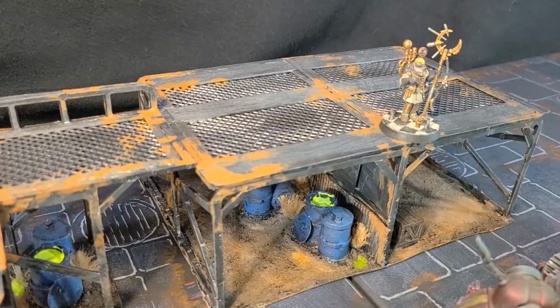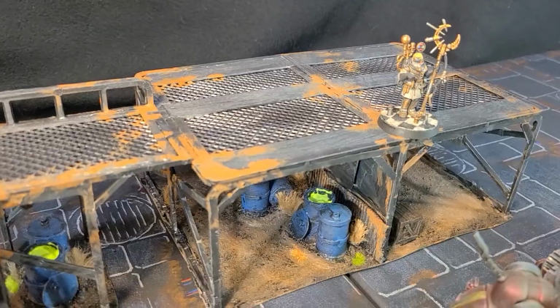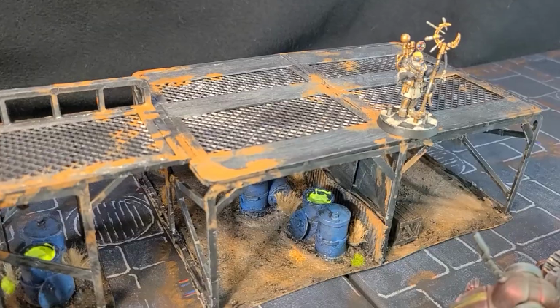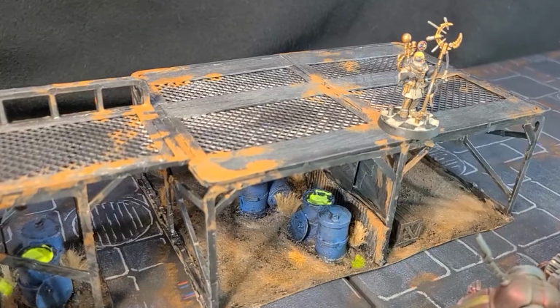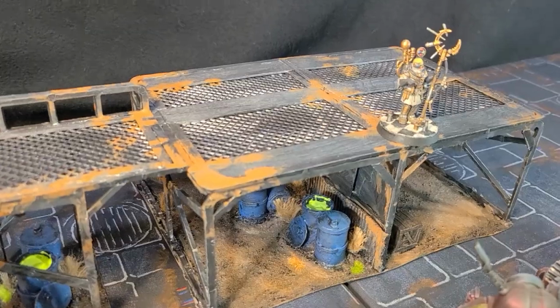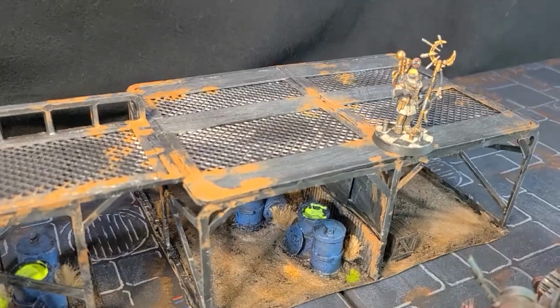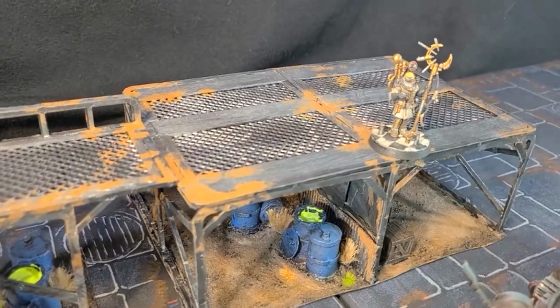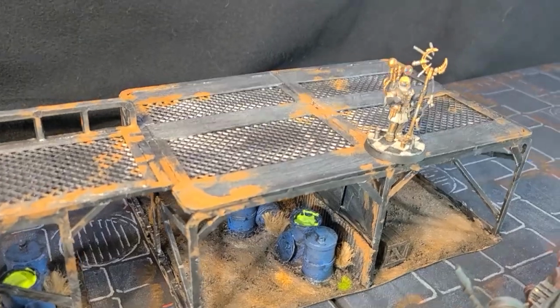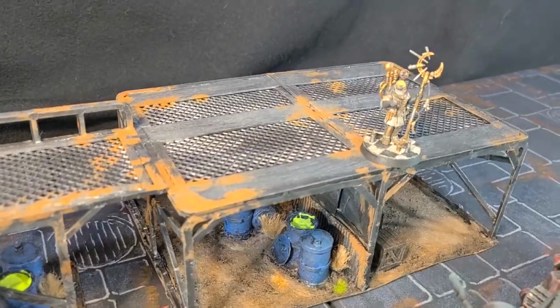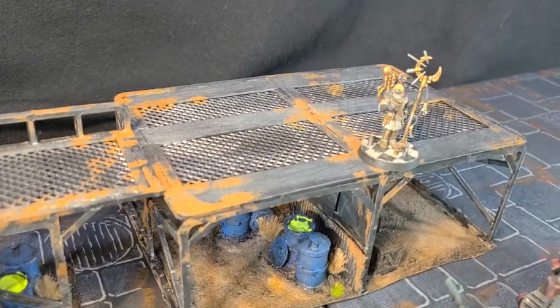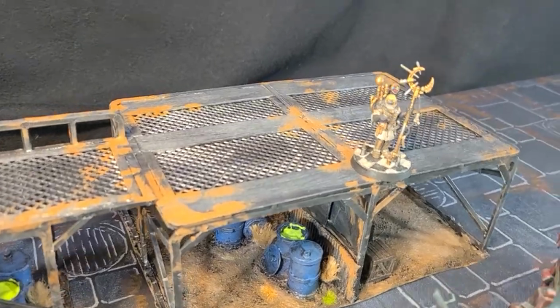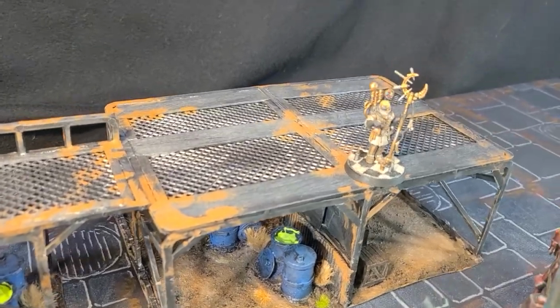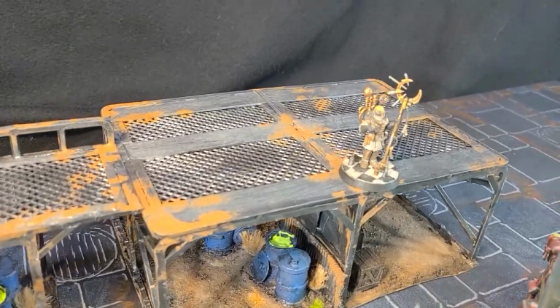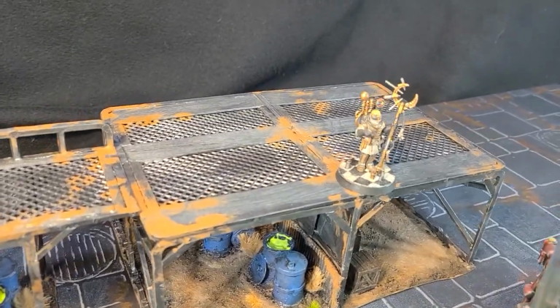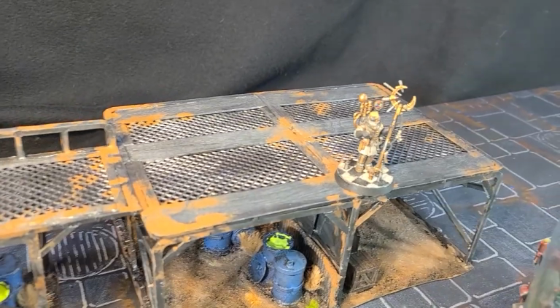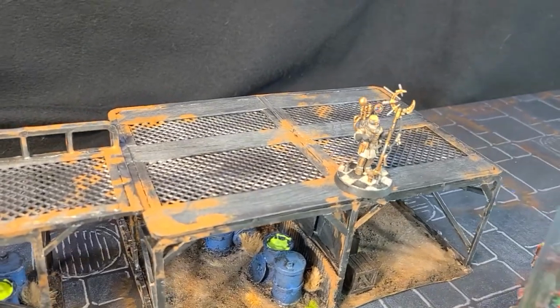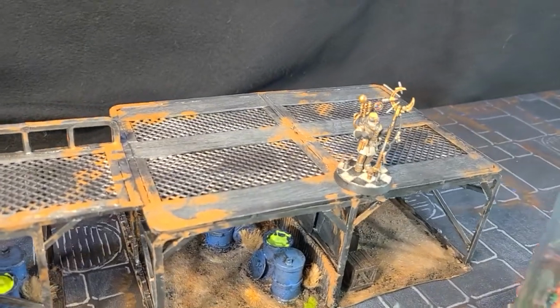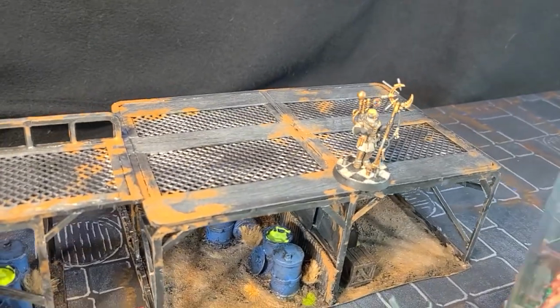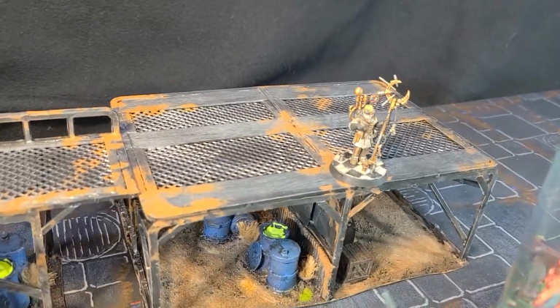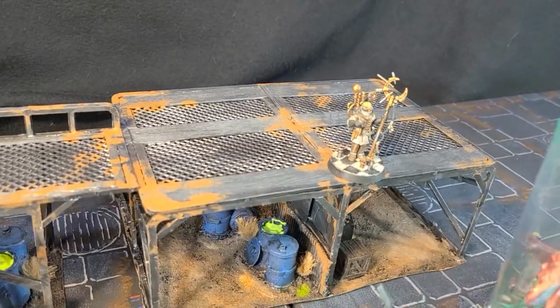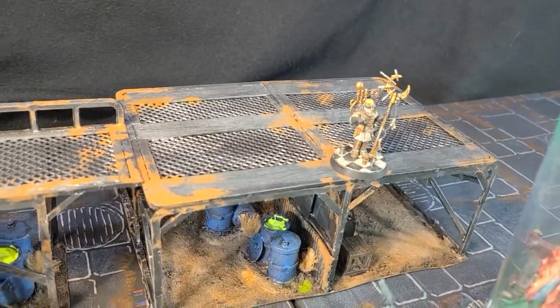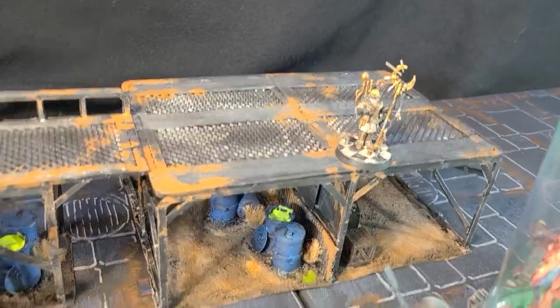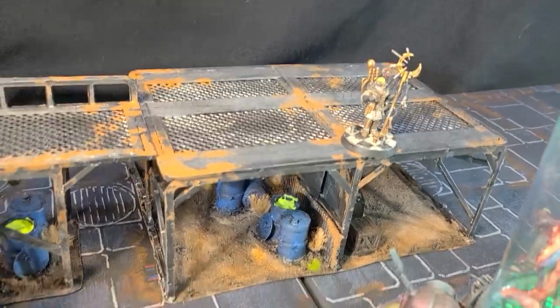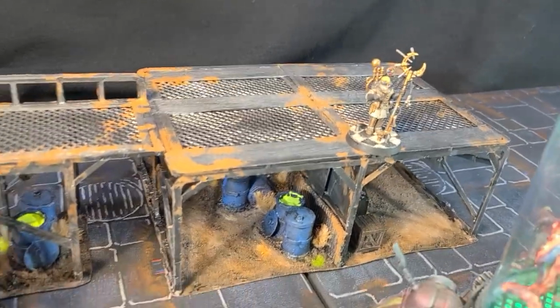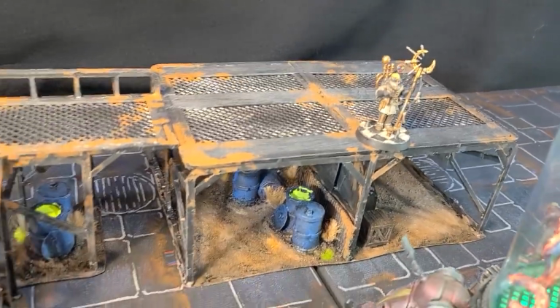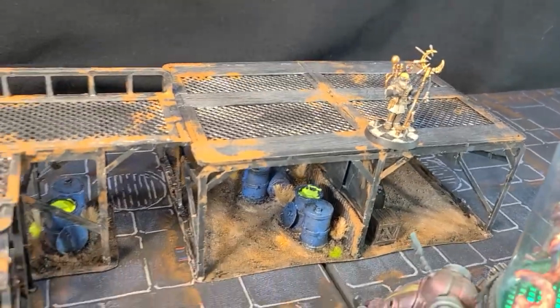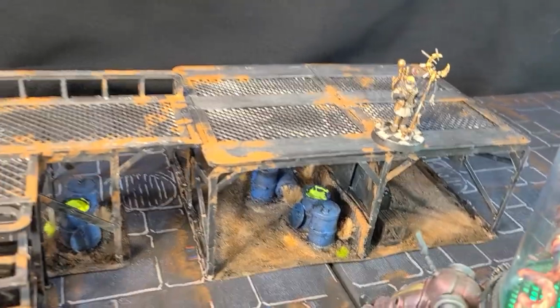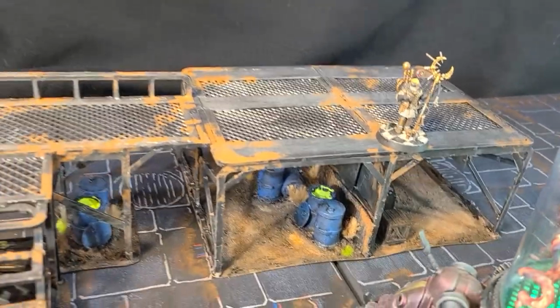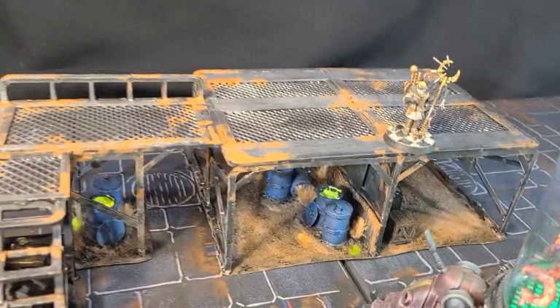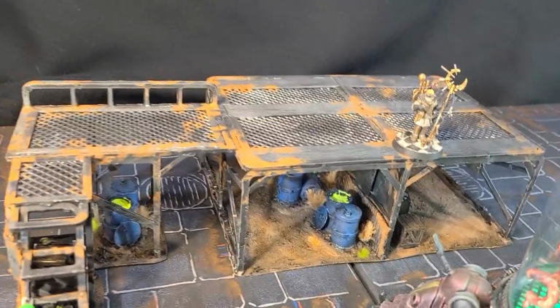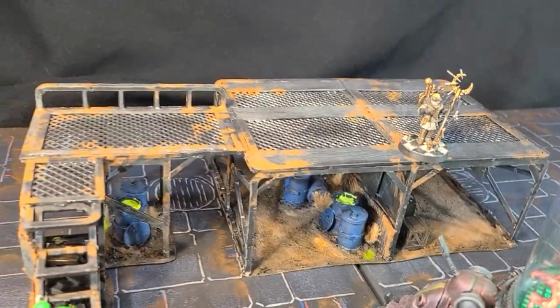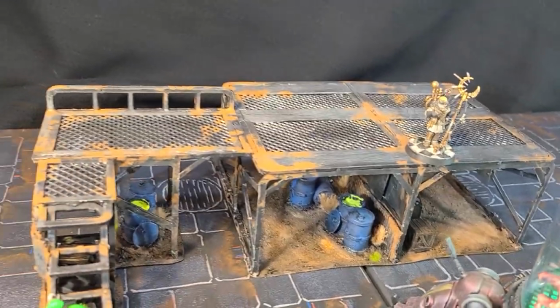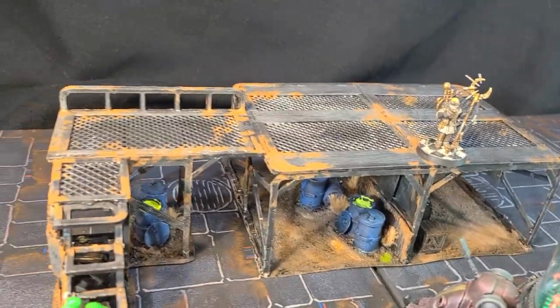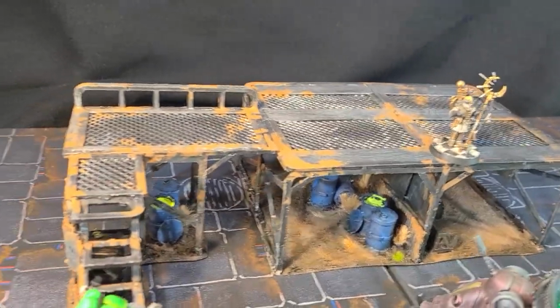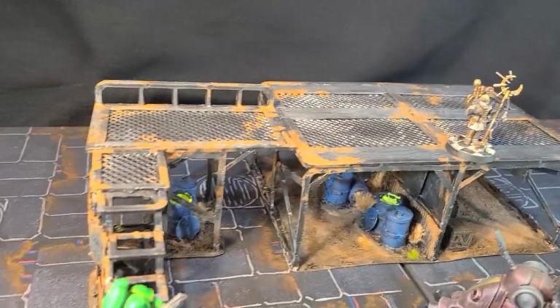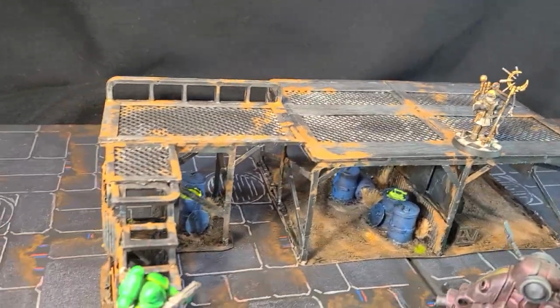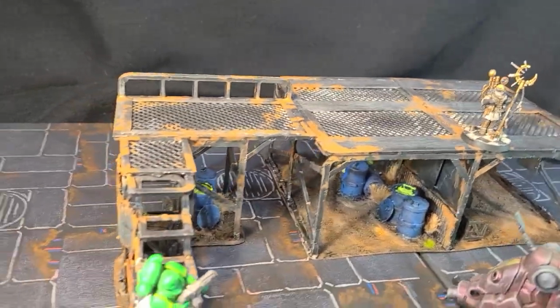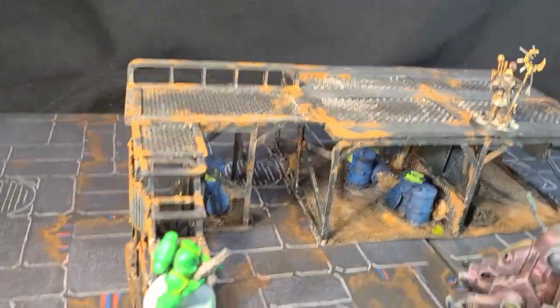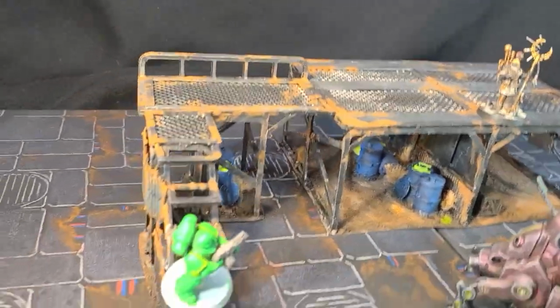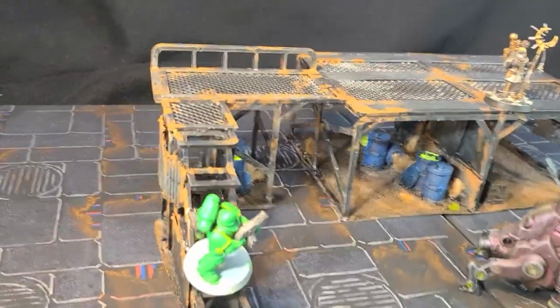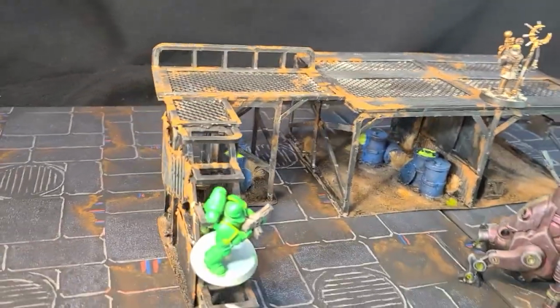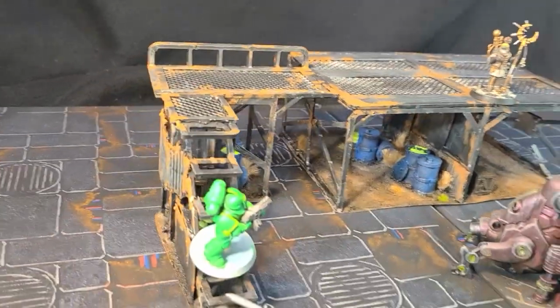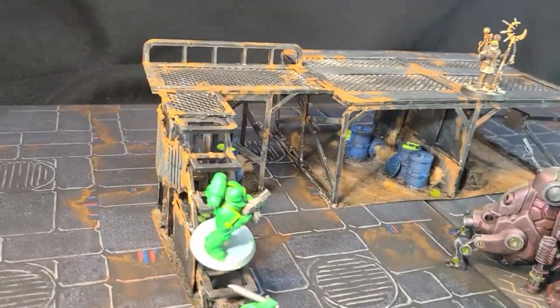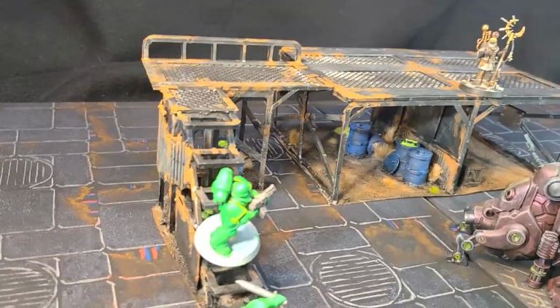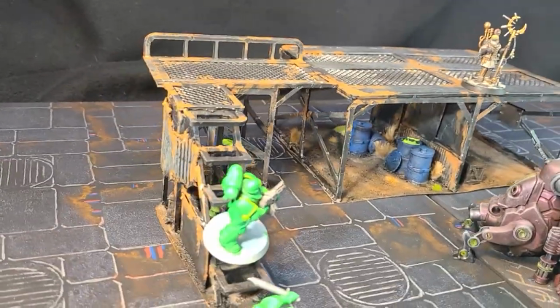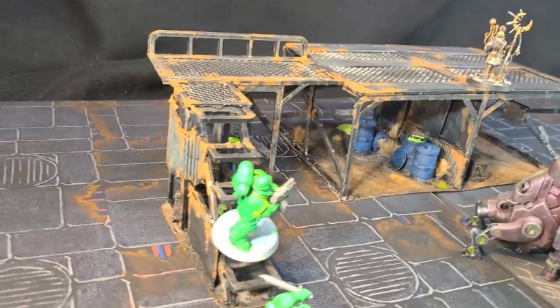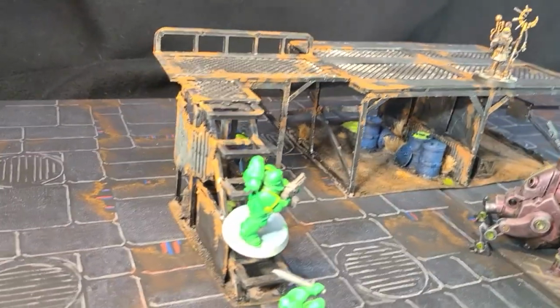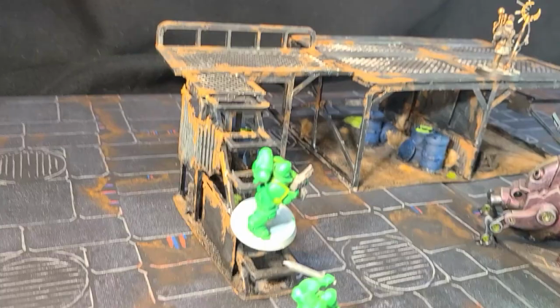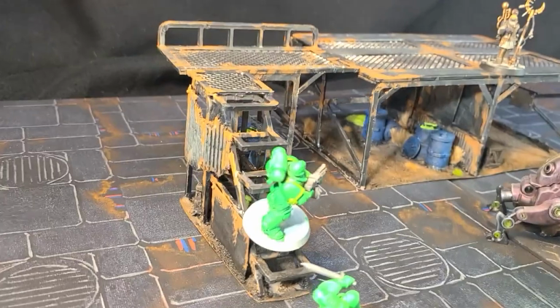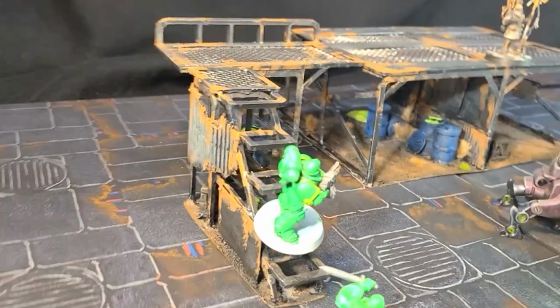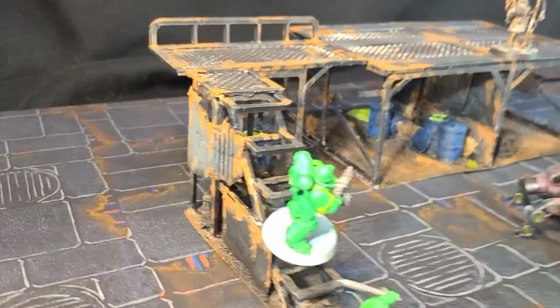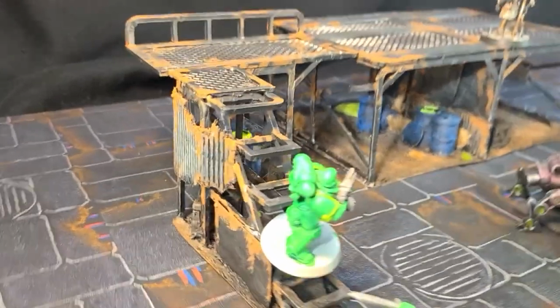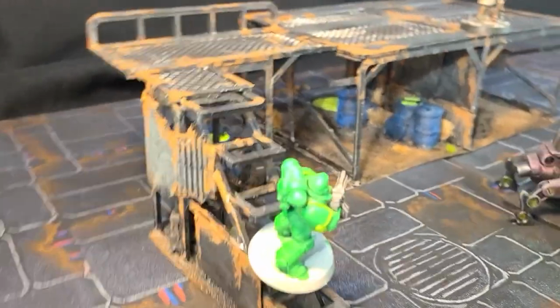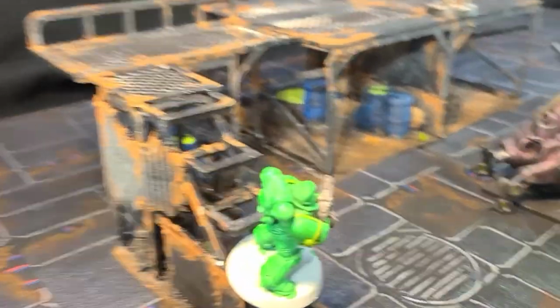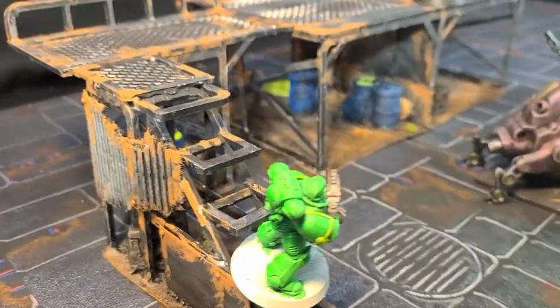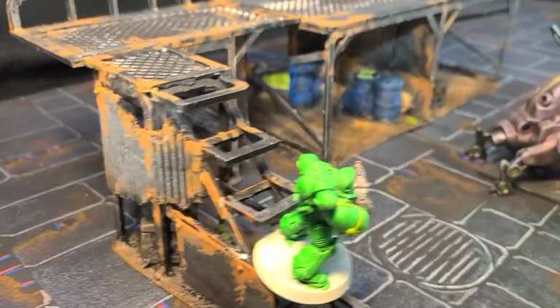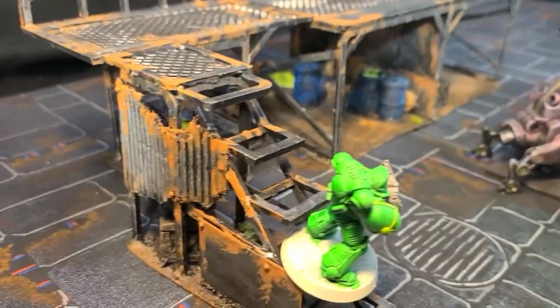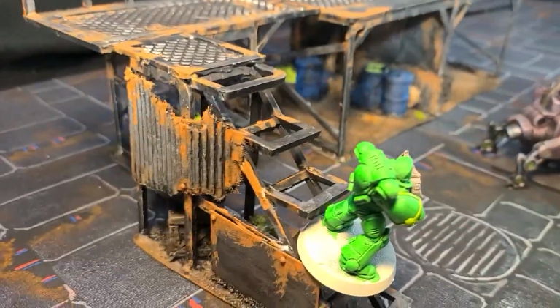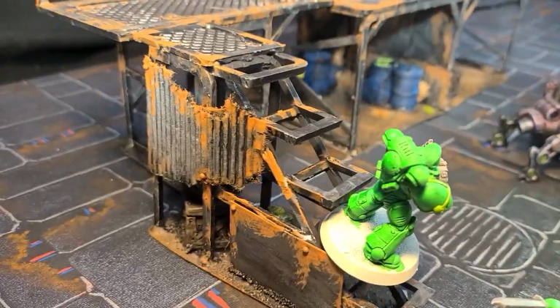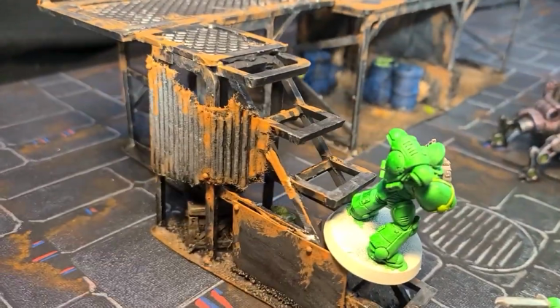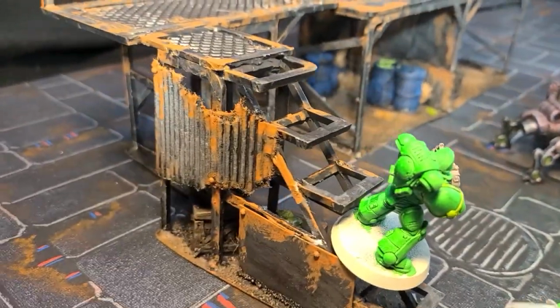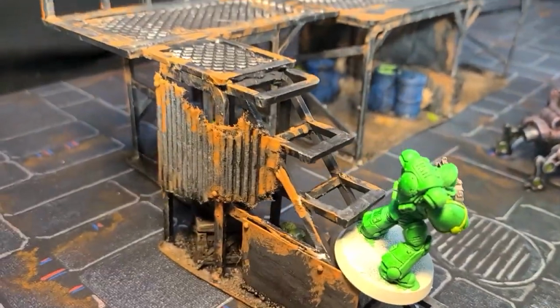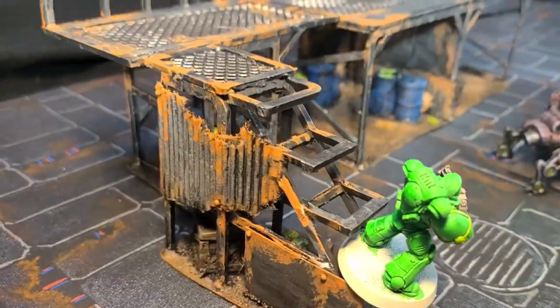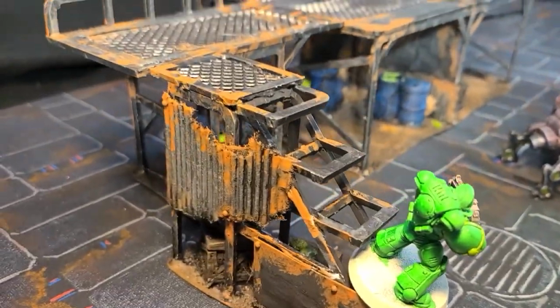Hey there, Internet. It's me, Broken Terrain, and I'm raiding the Bits Box today.